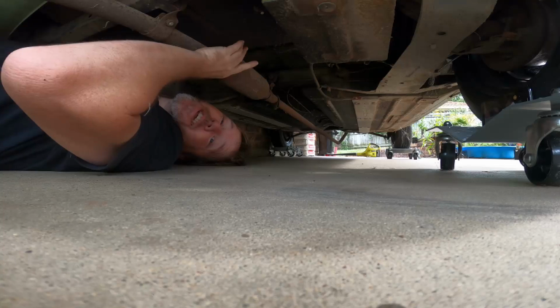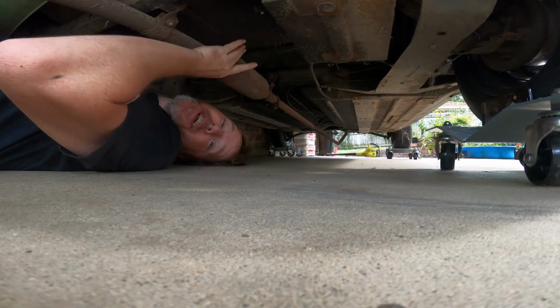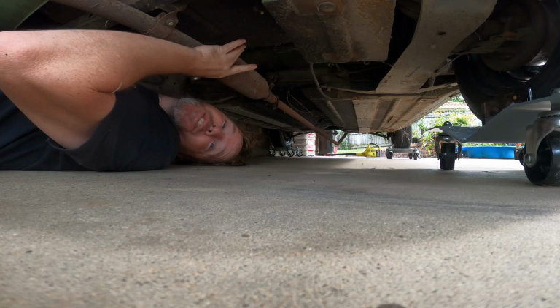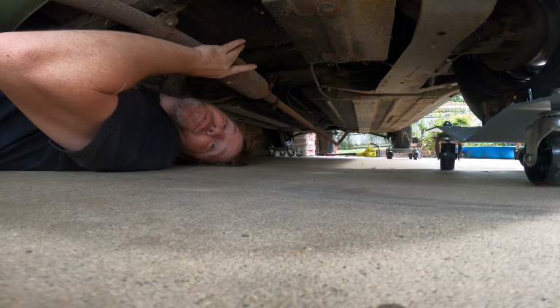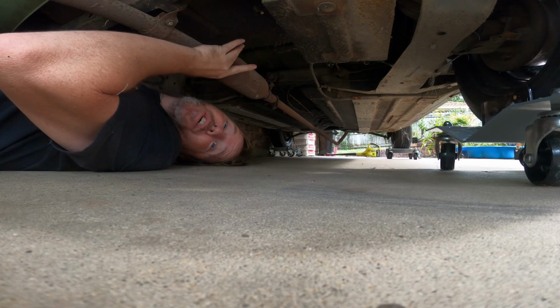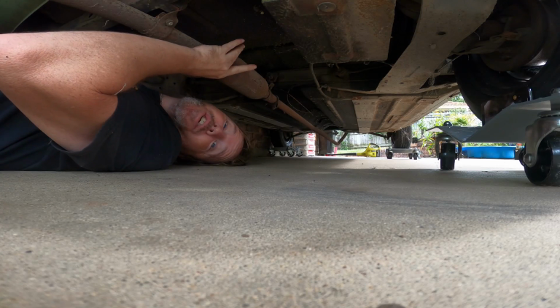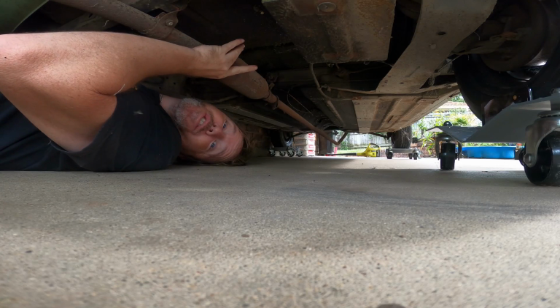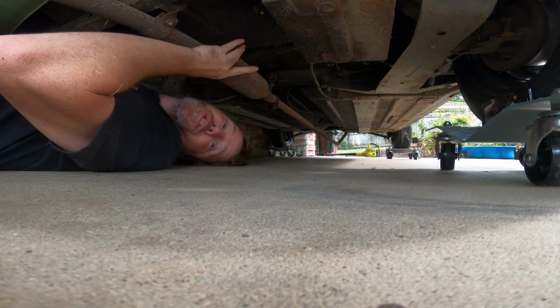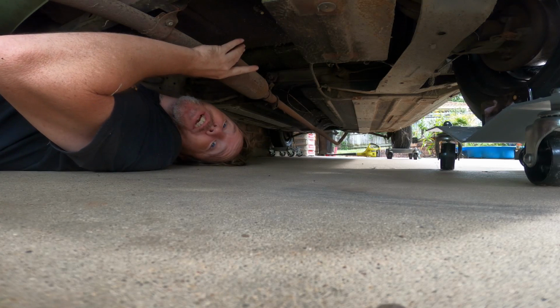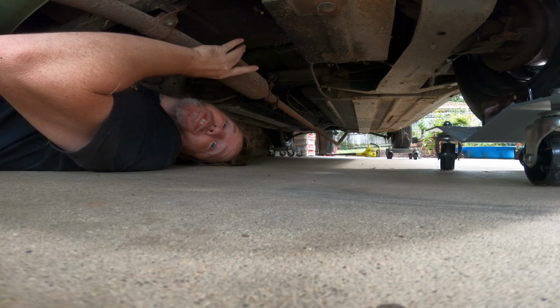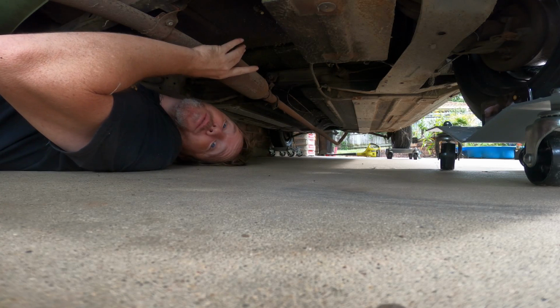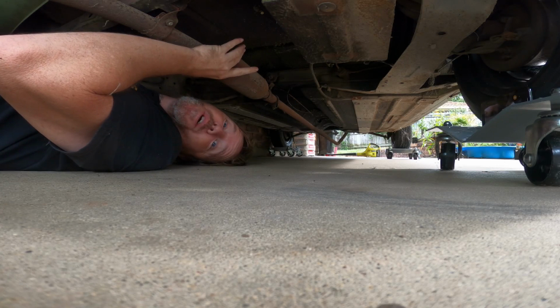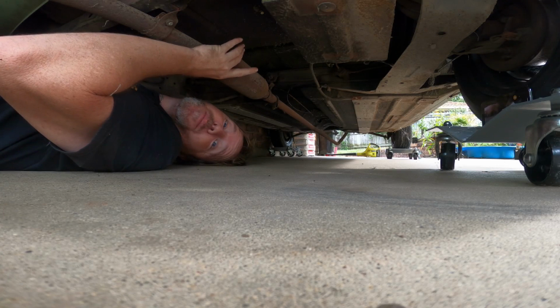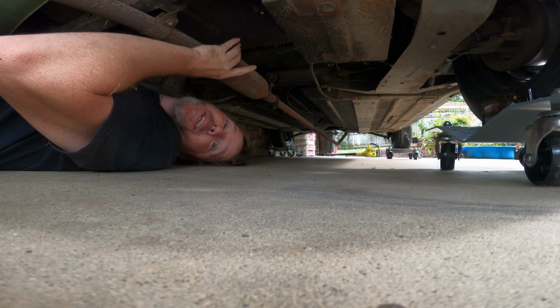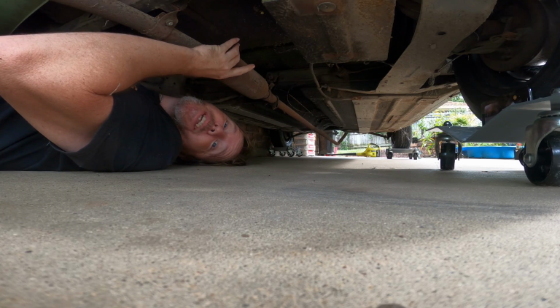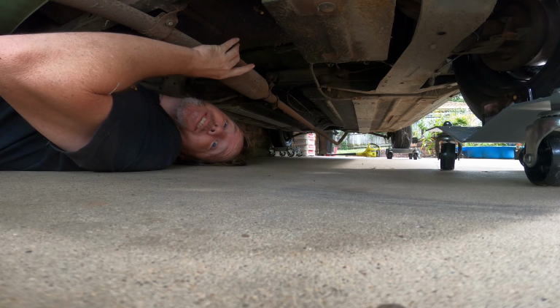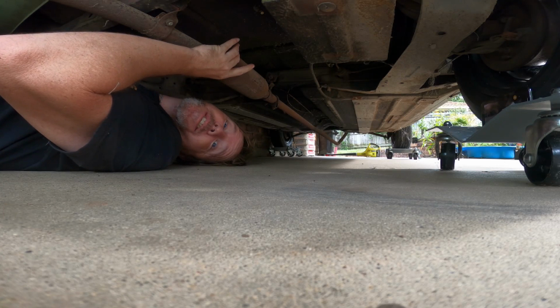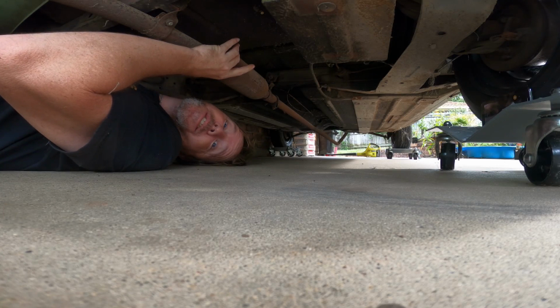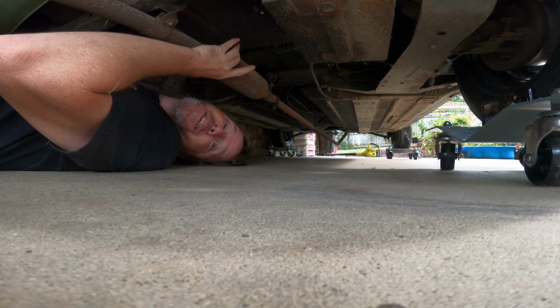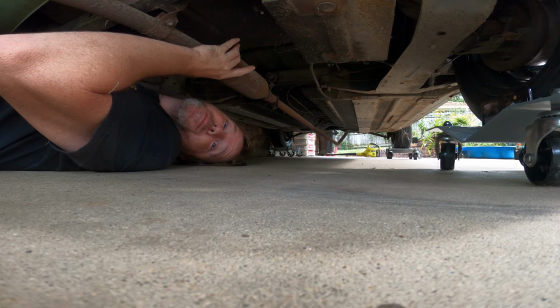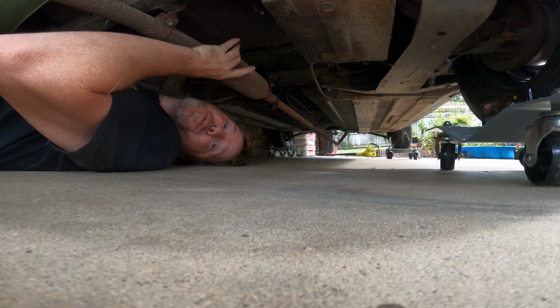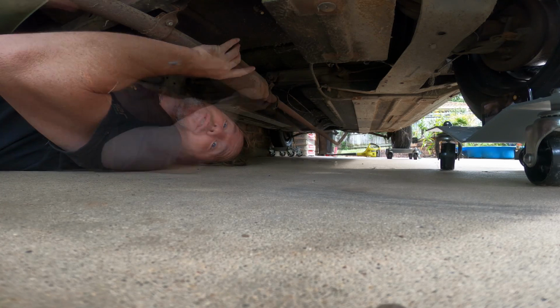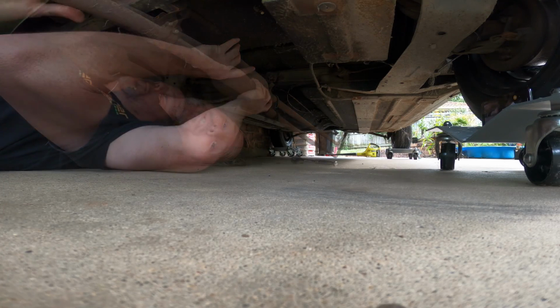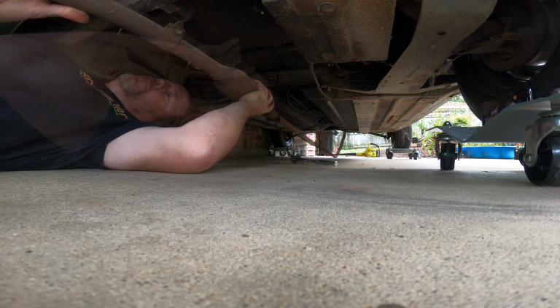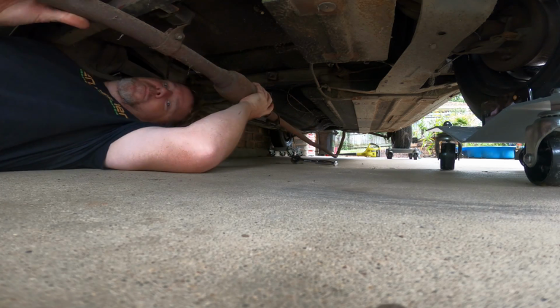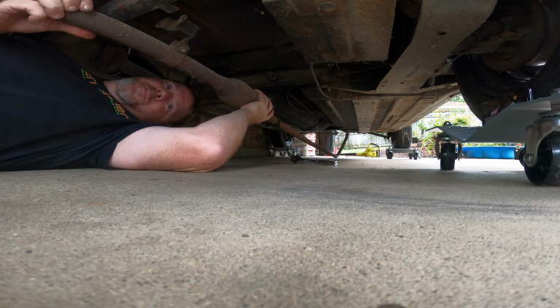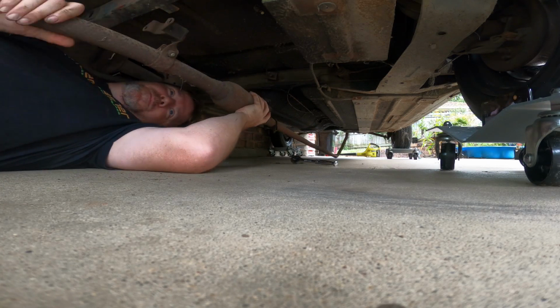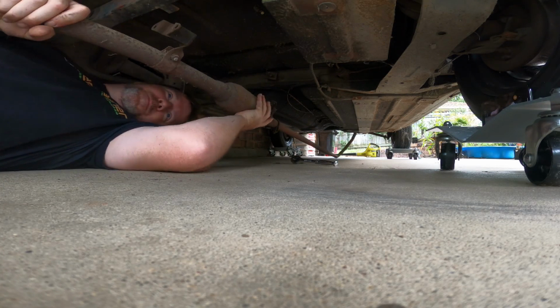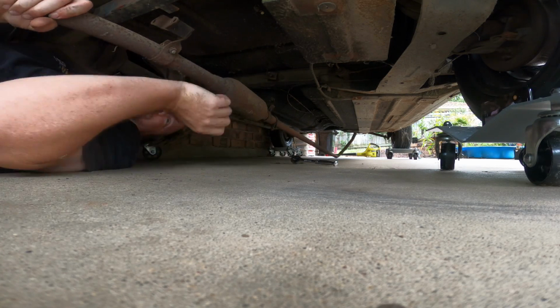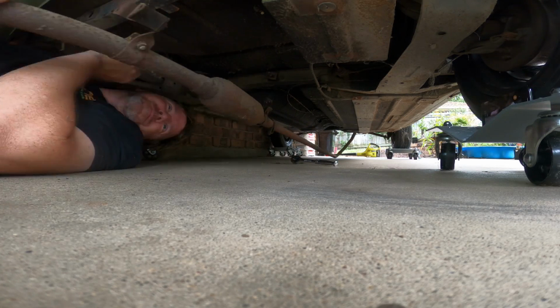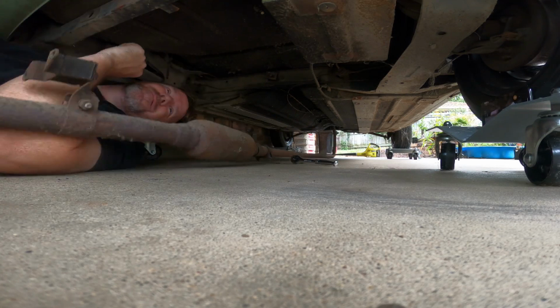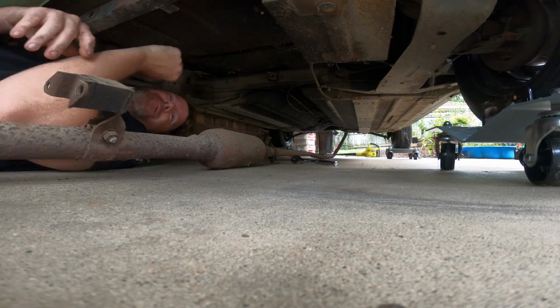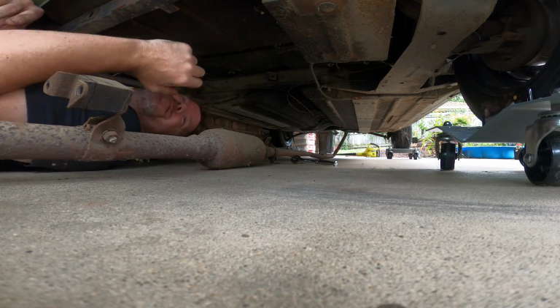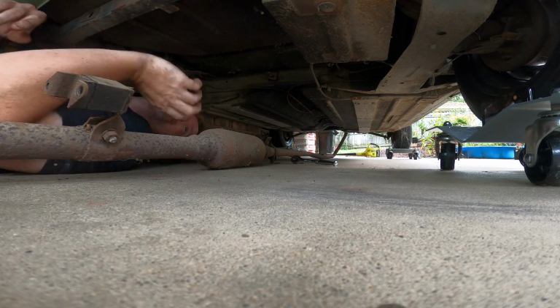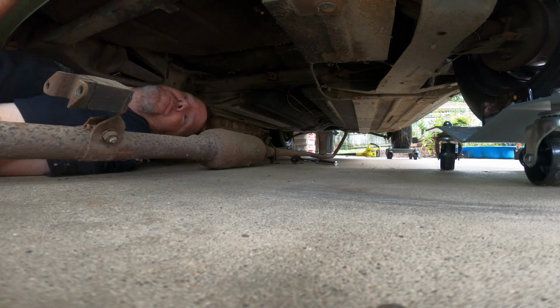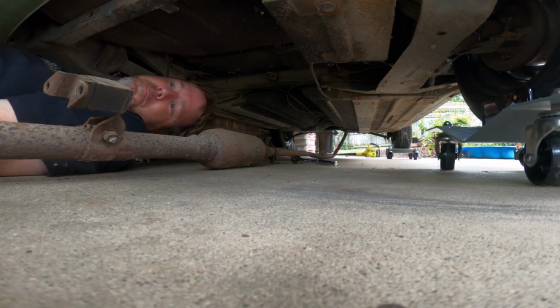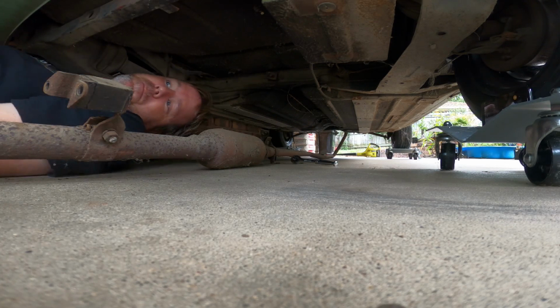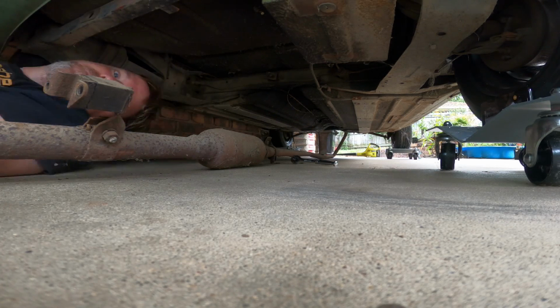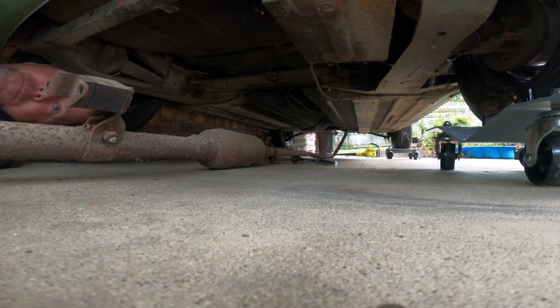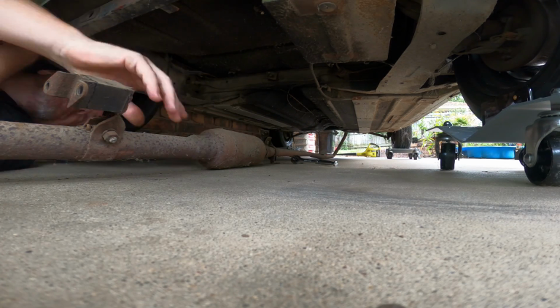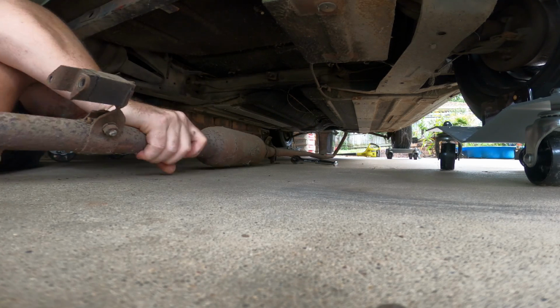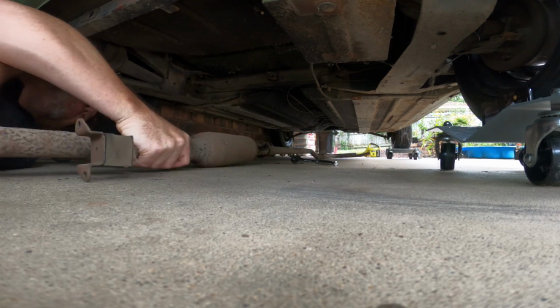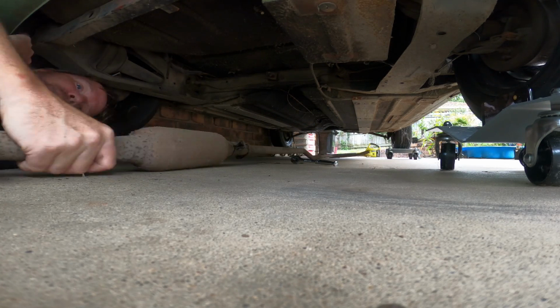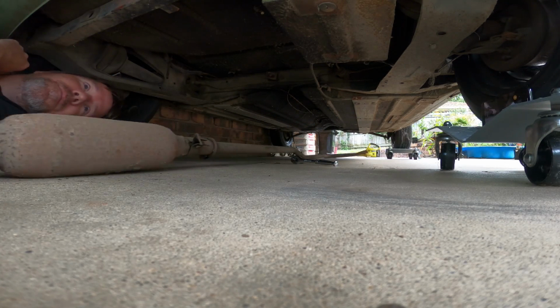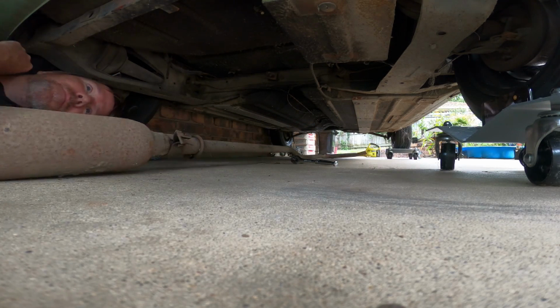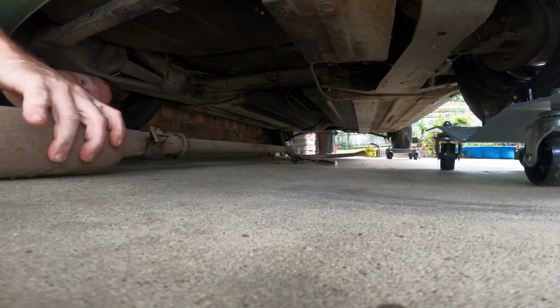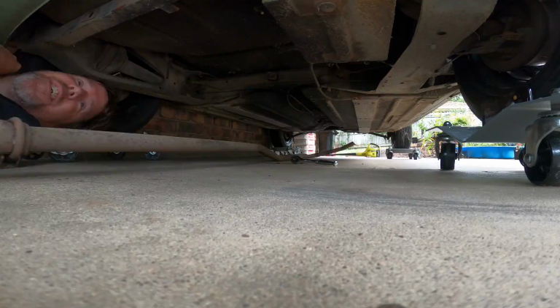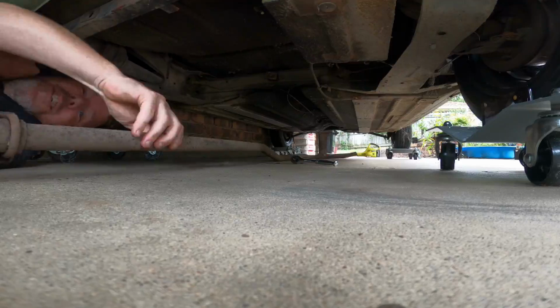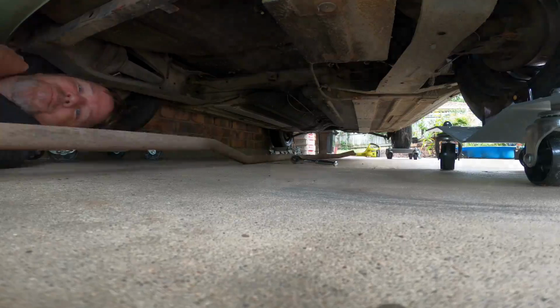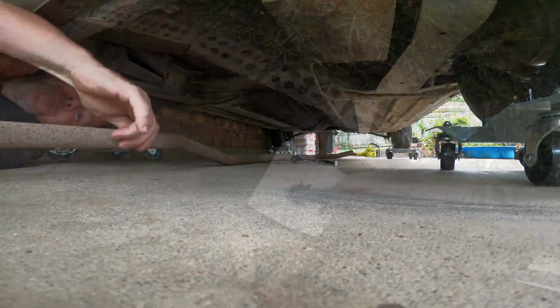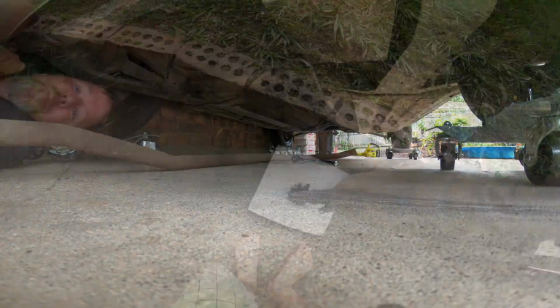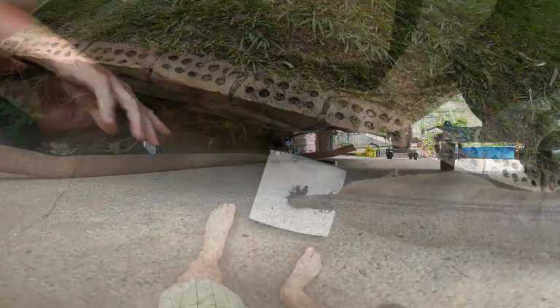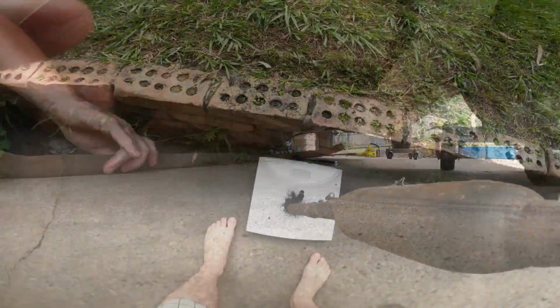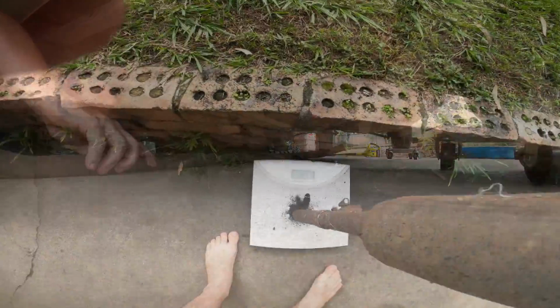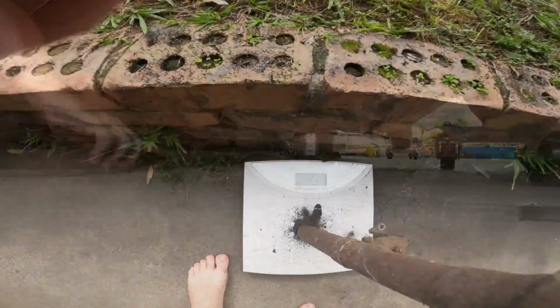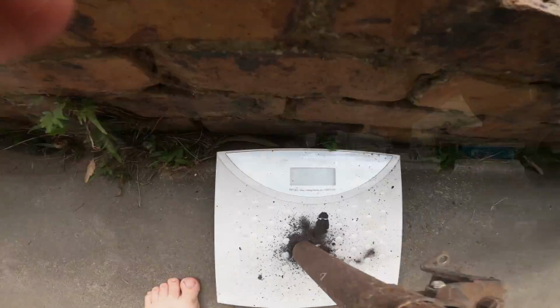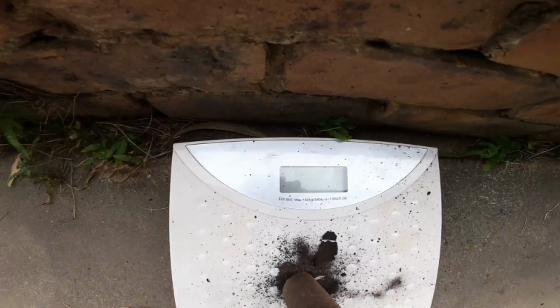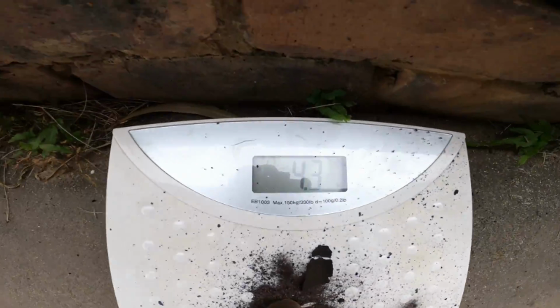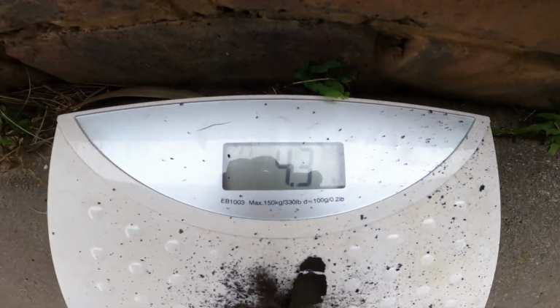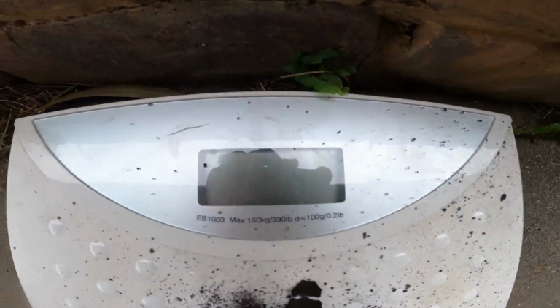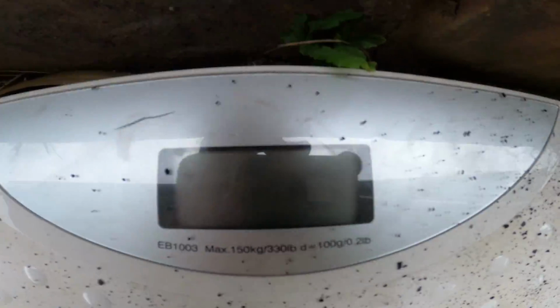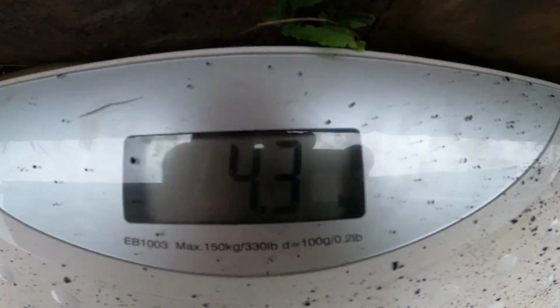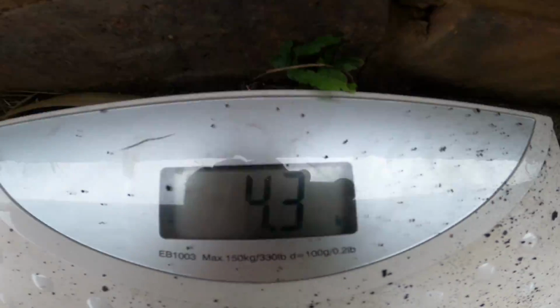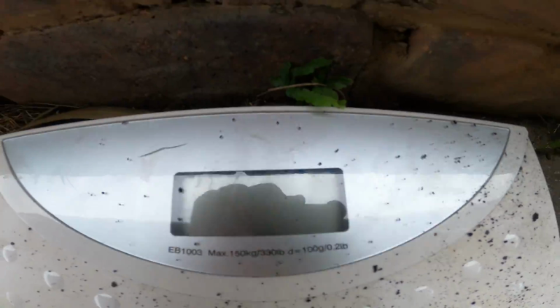There's a very good chance I won't be needing this anymore. That's four and a half kilos I won't miss.